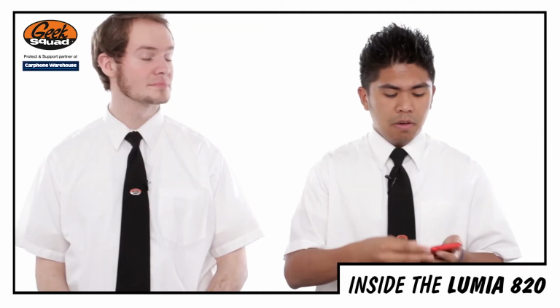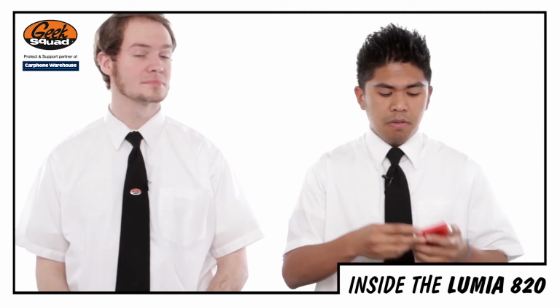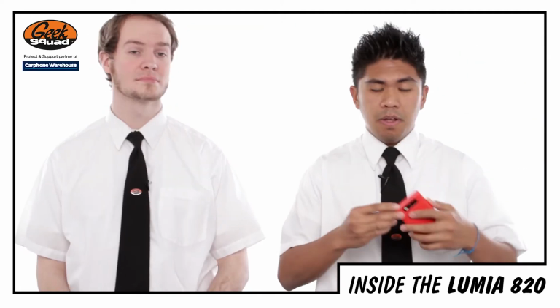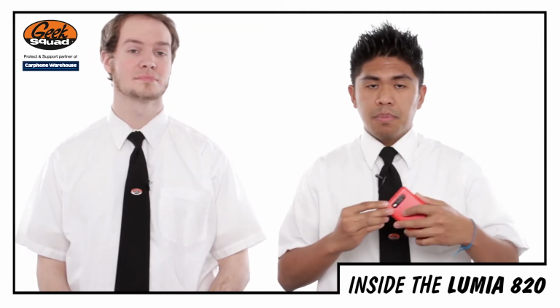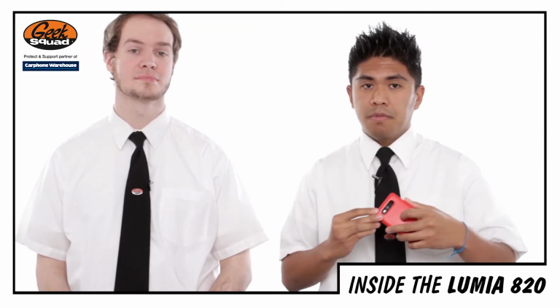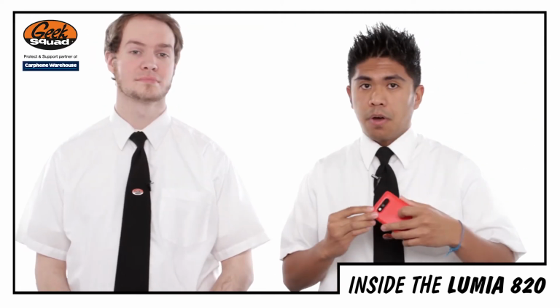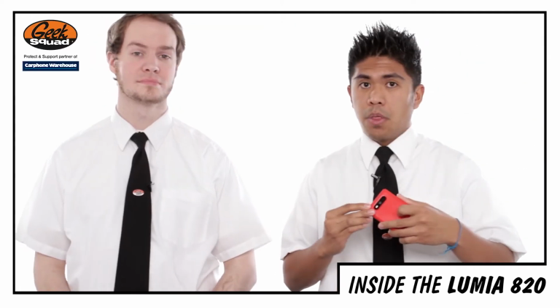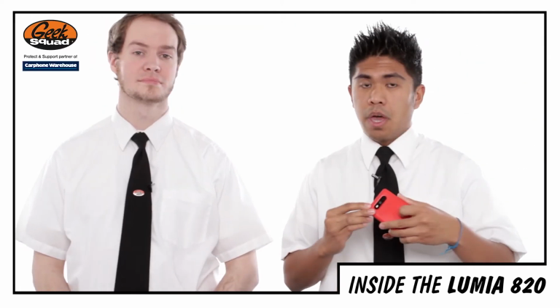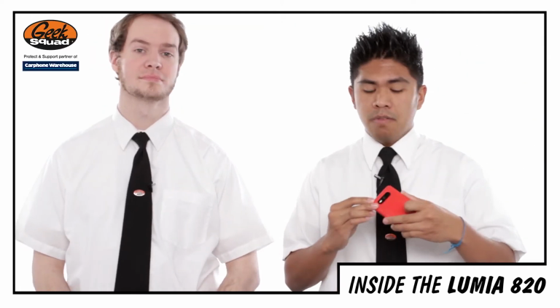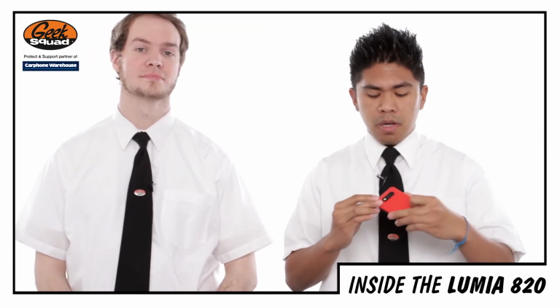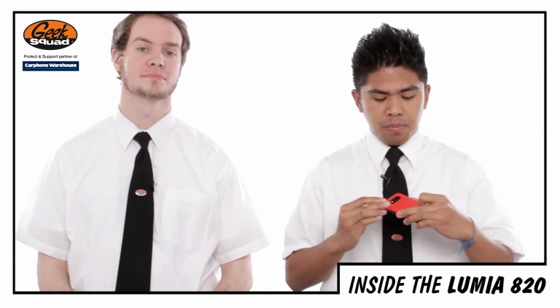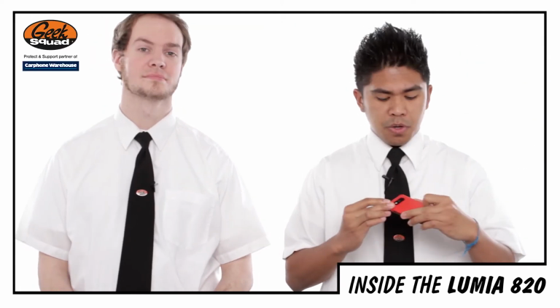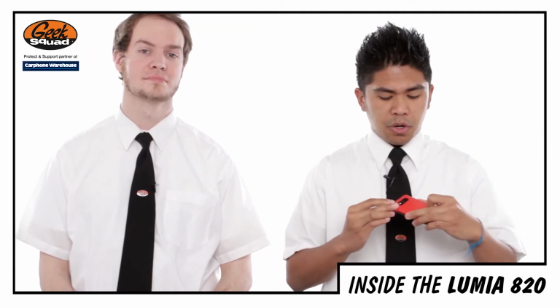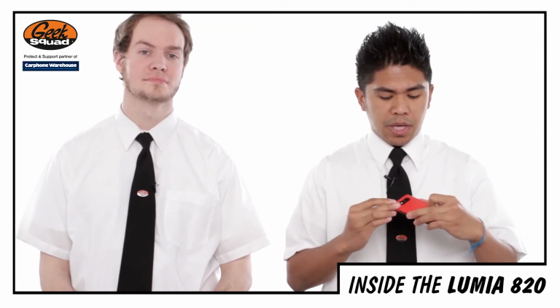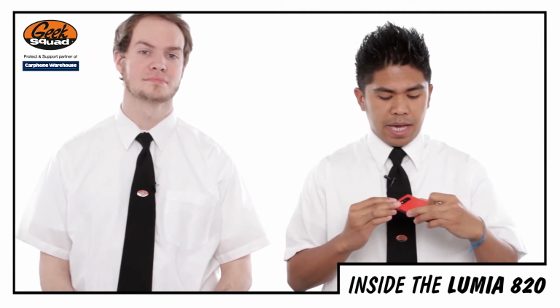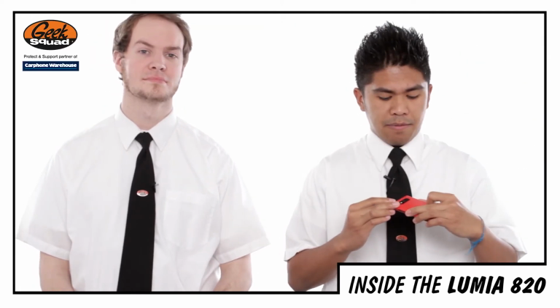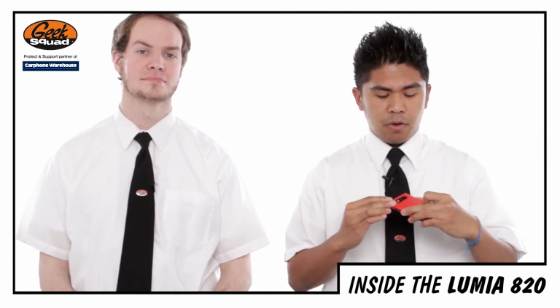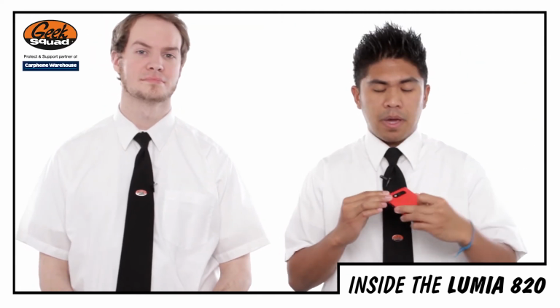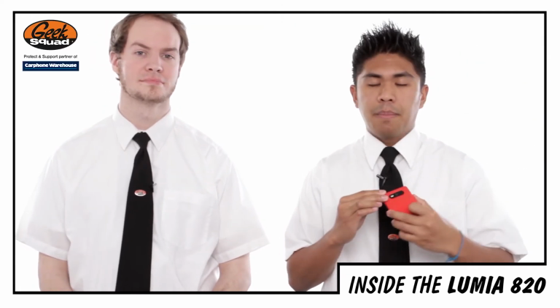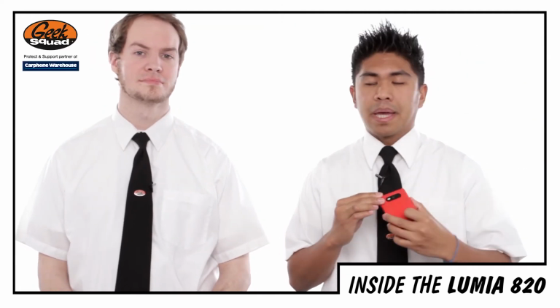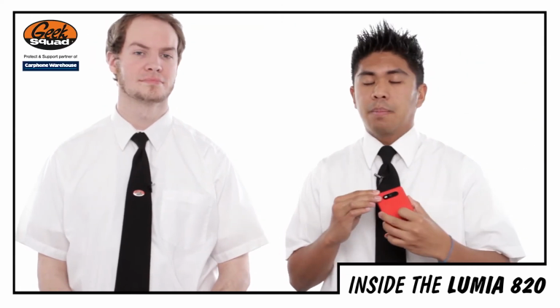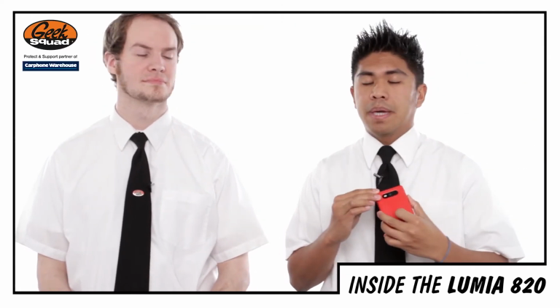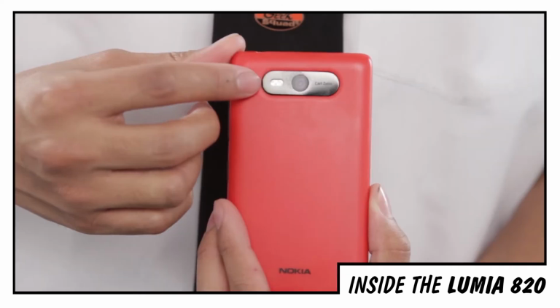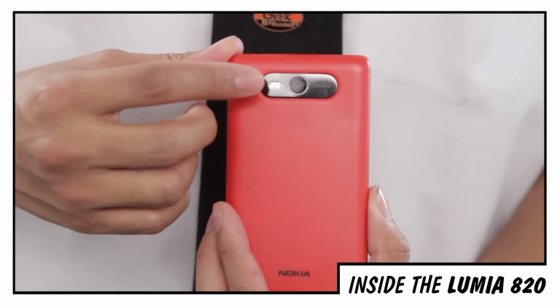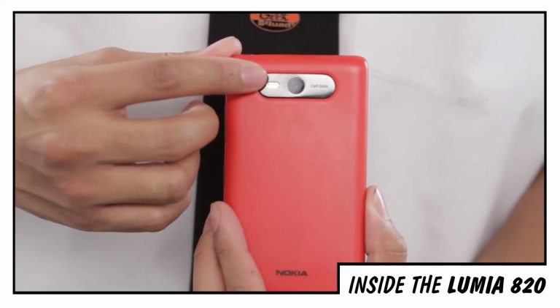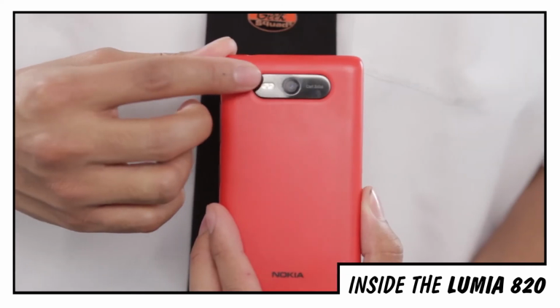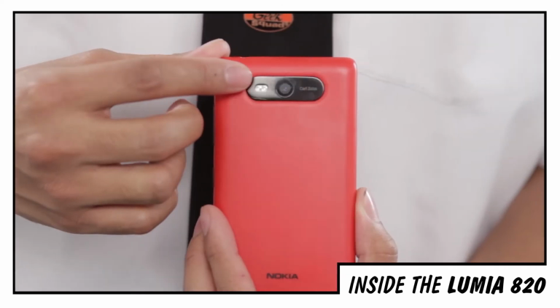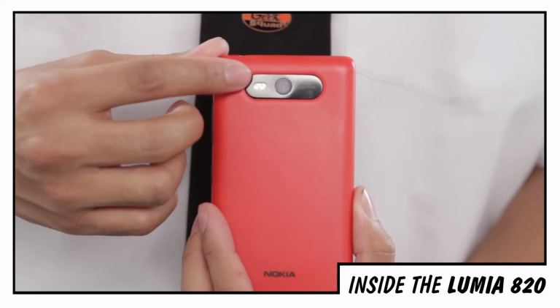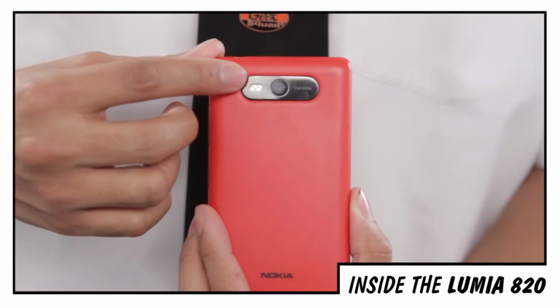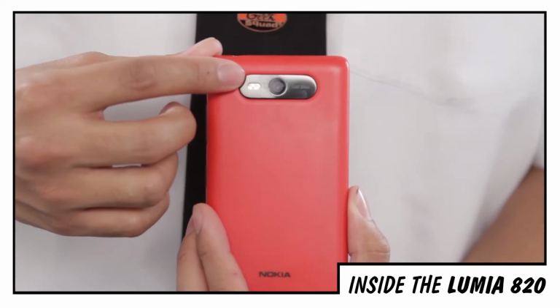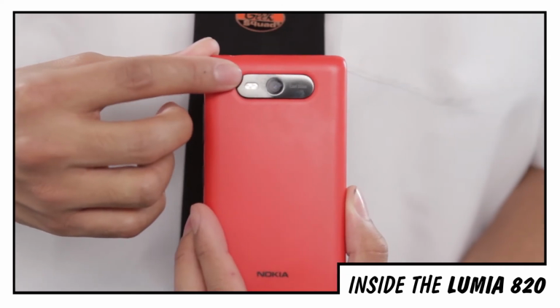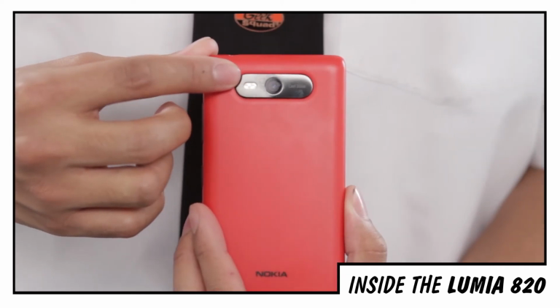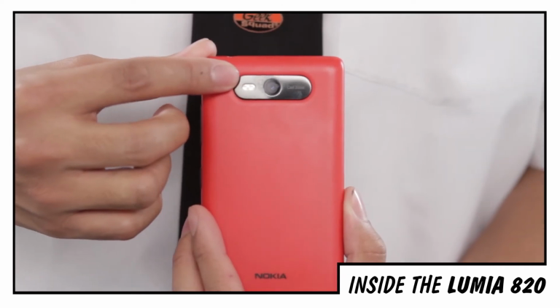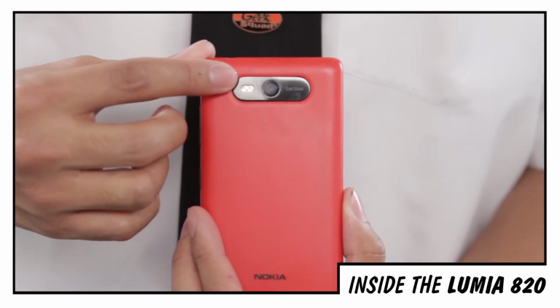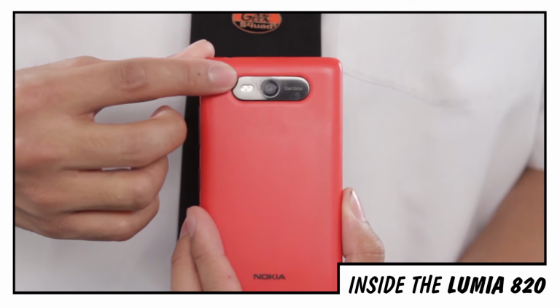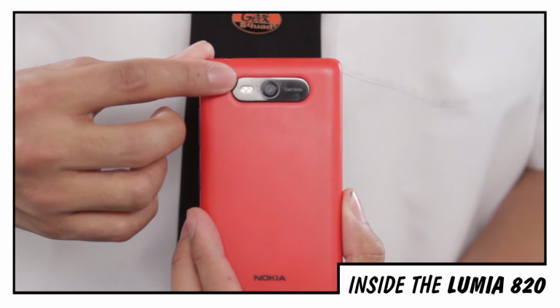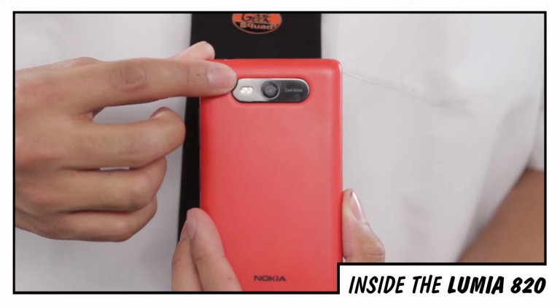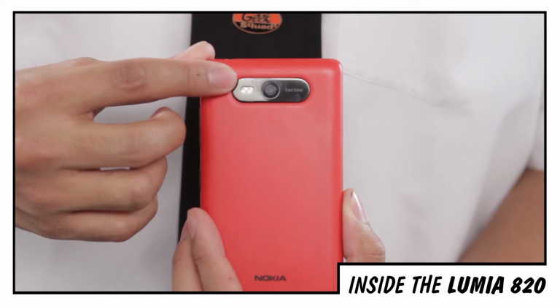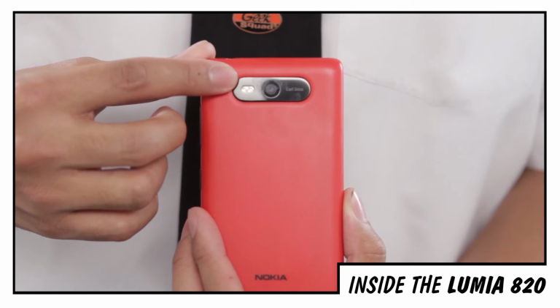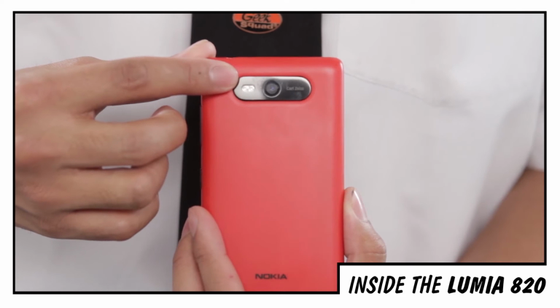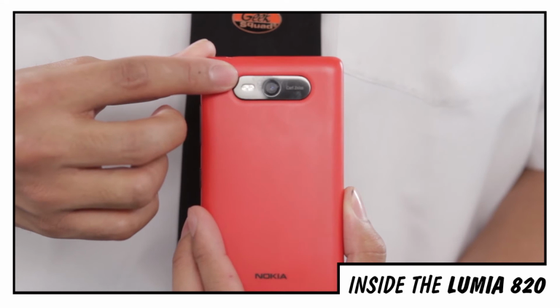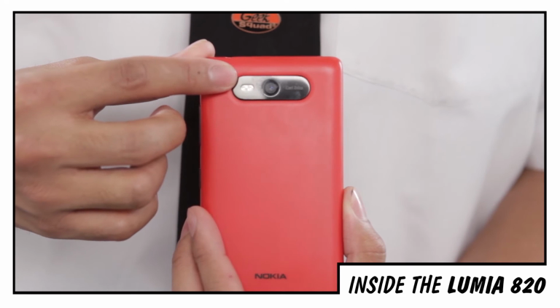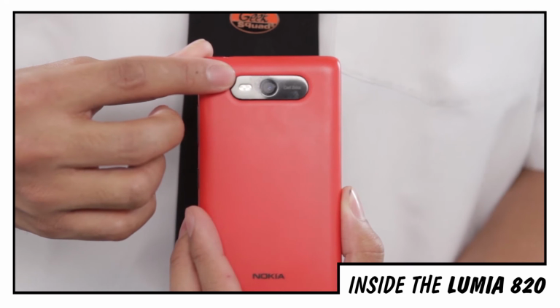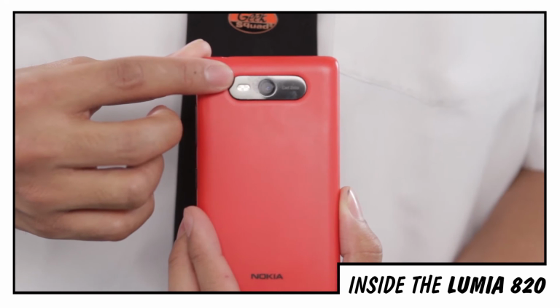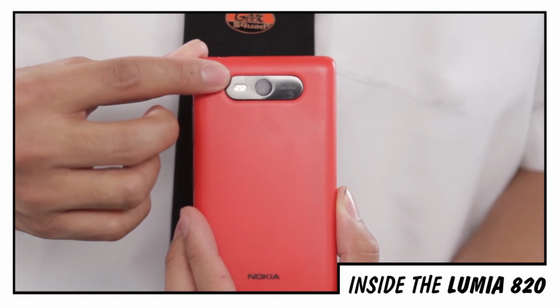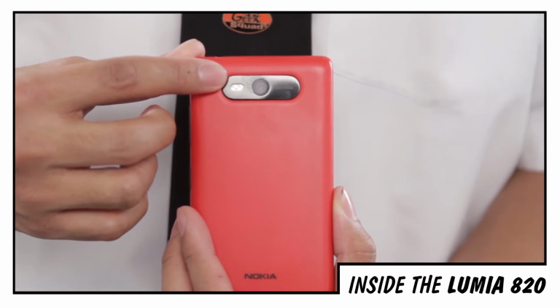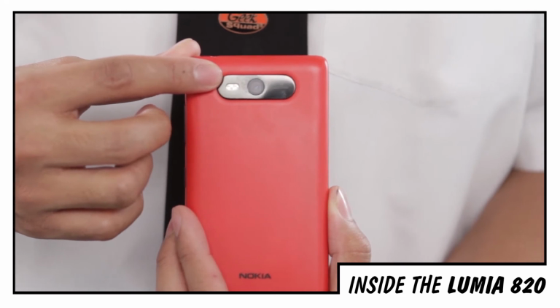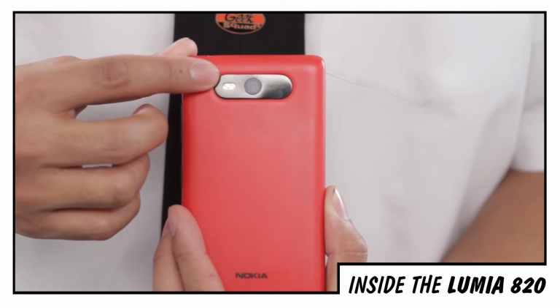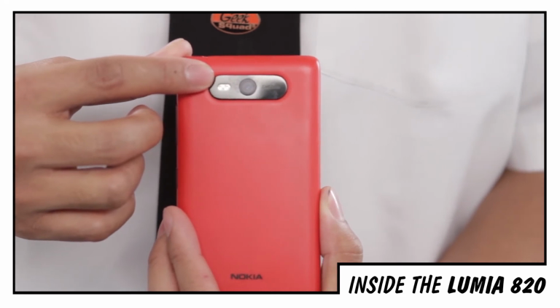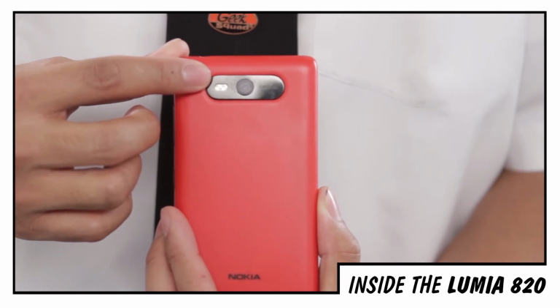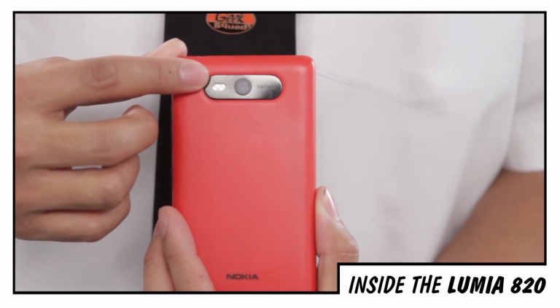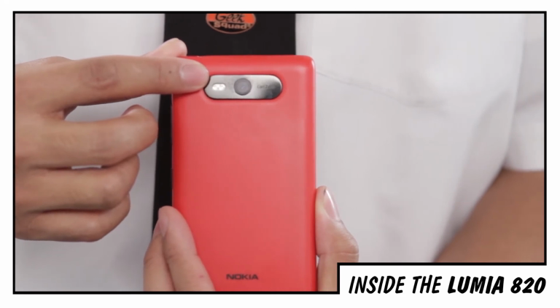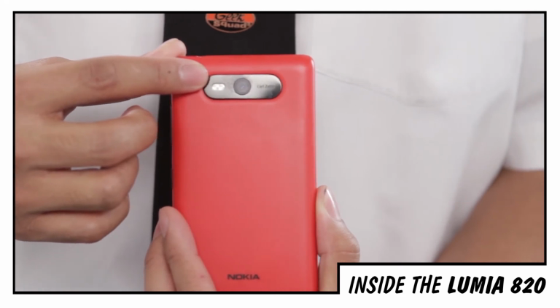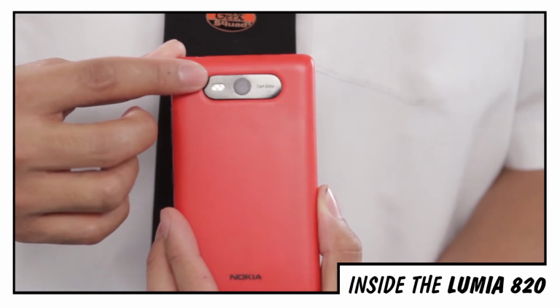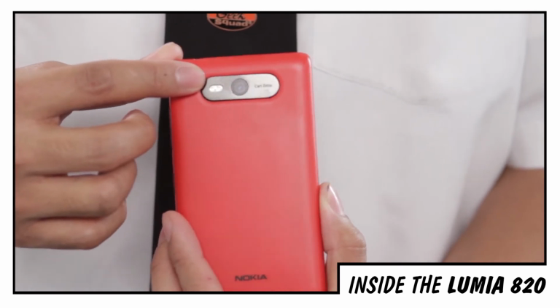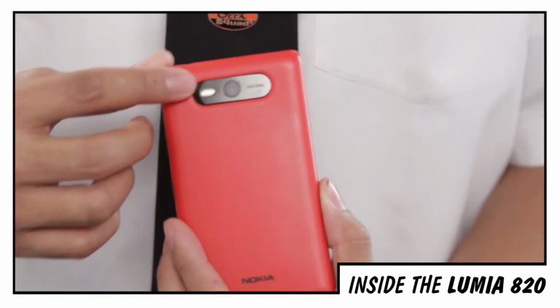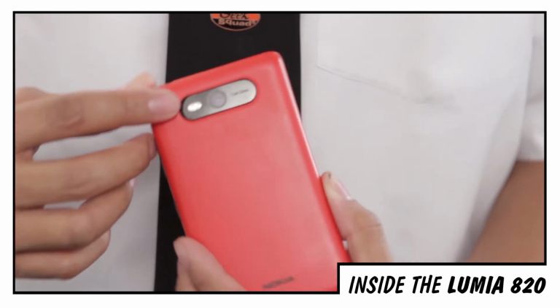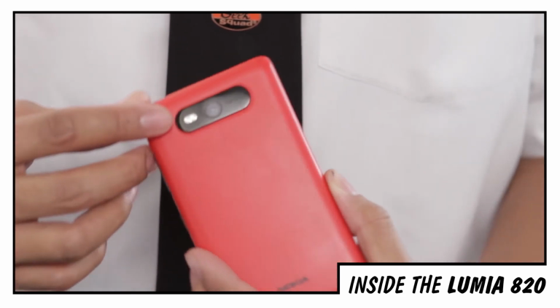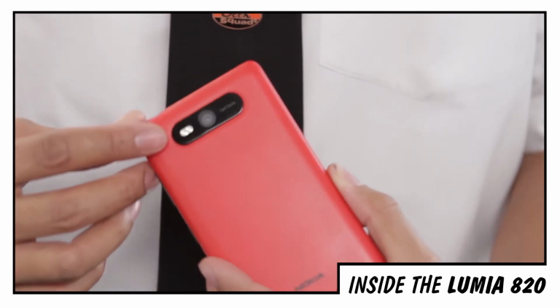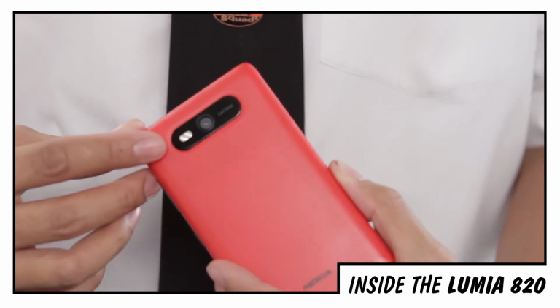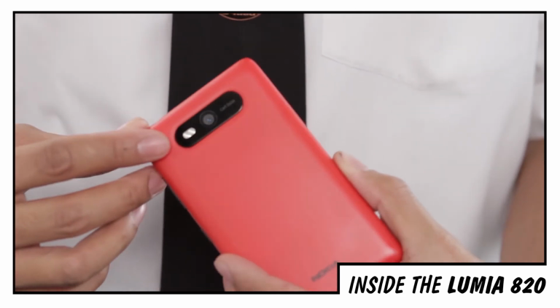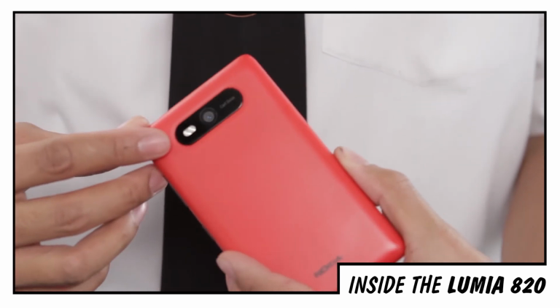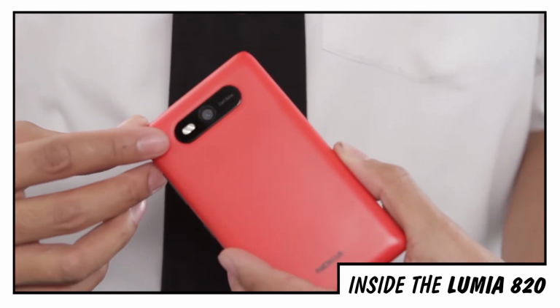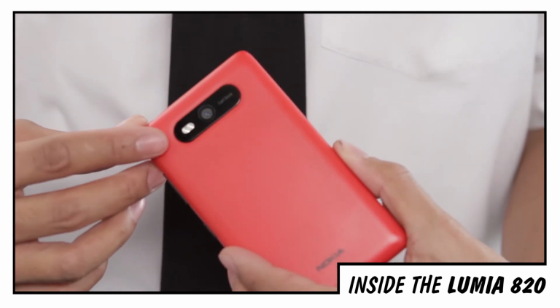Flip the phone over and you've got your 8 megapixel Nokia Carl Zeiss lens, which means you can take 1080p videos straight away.